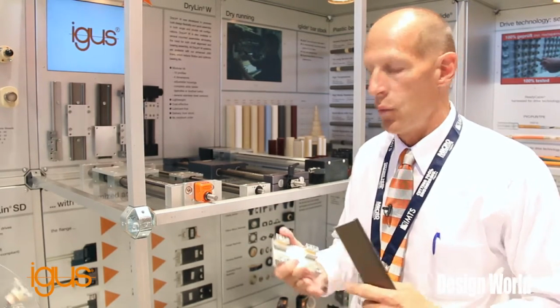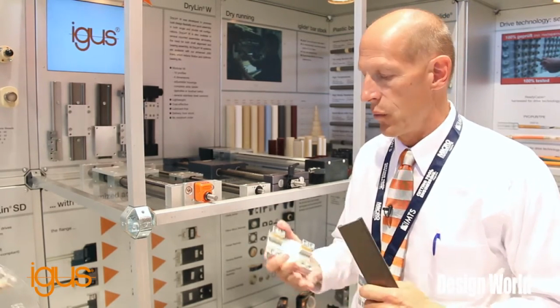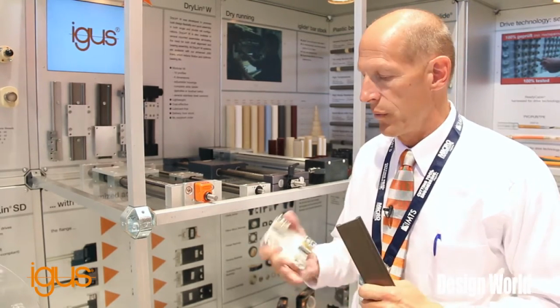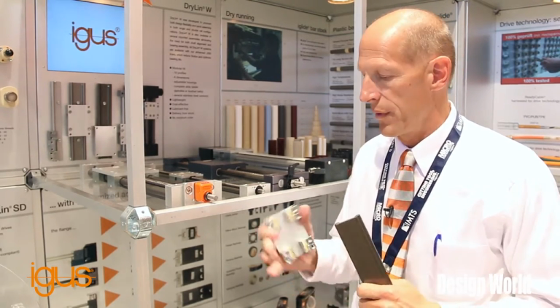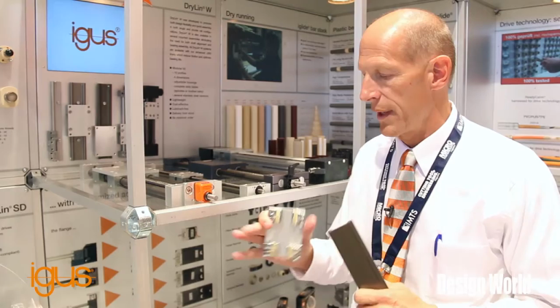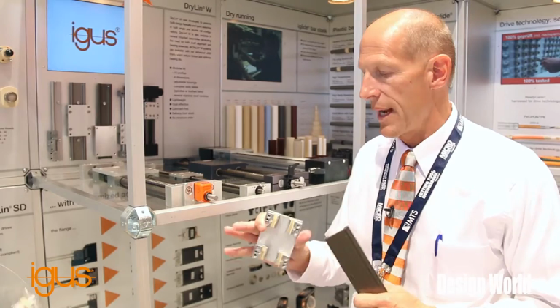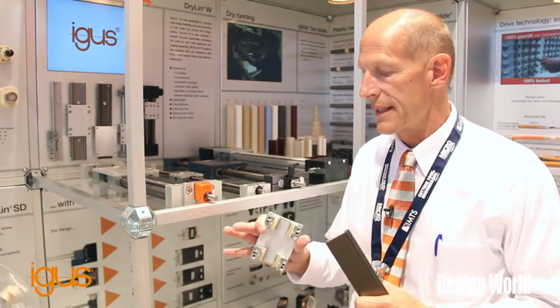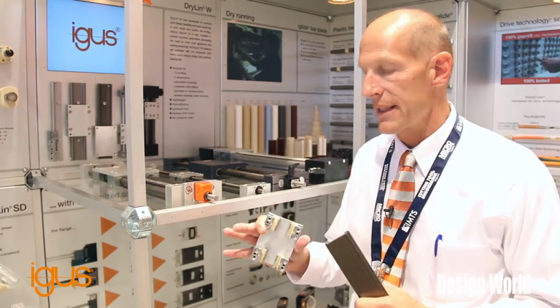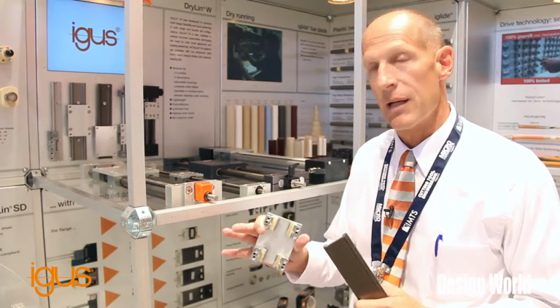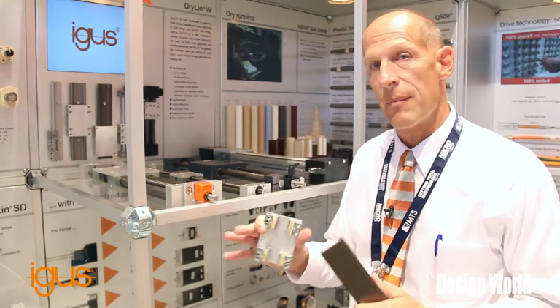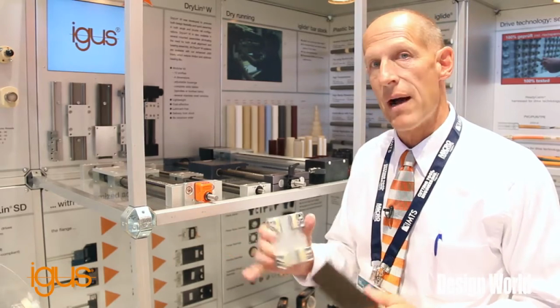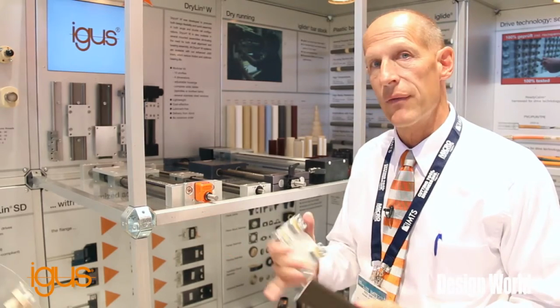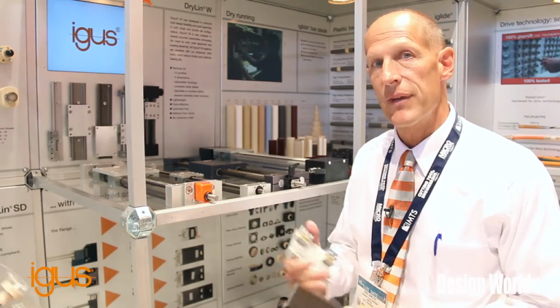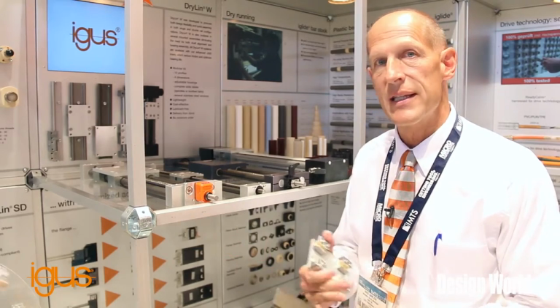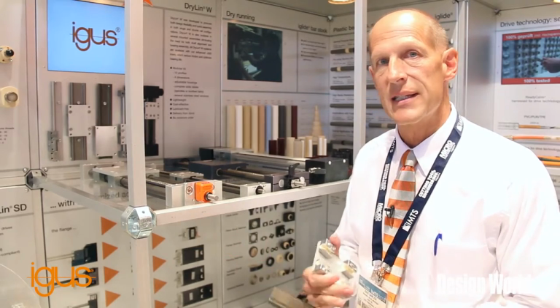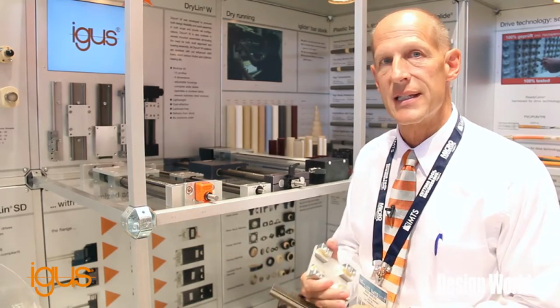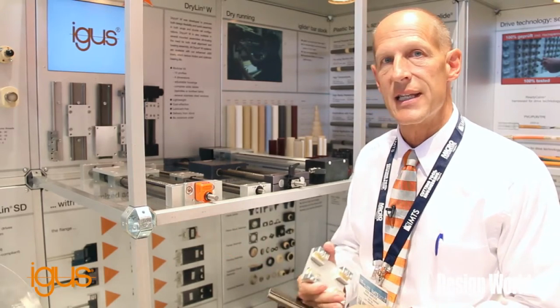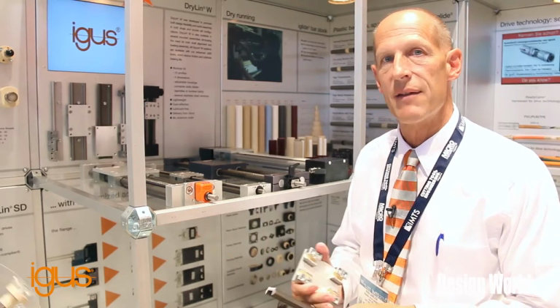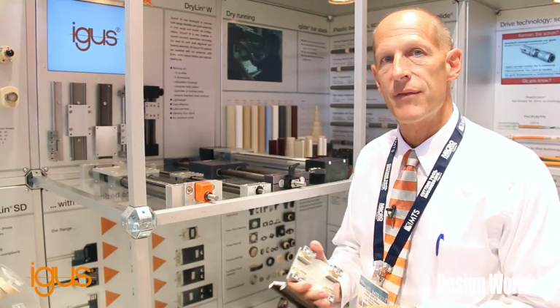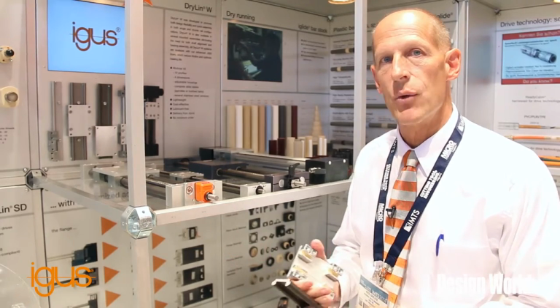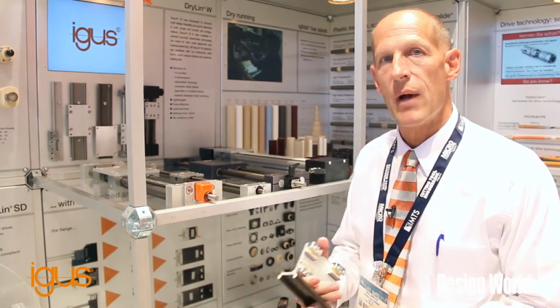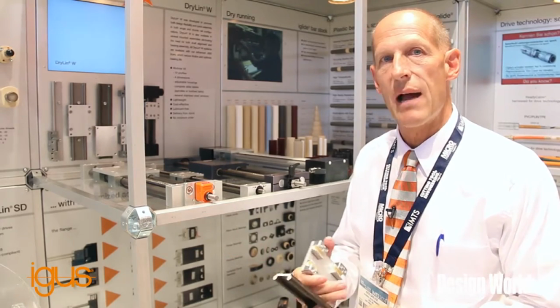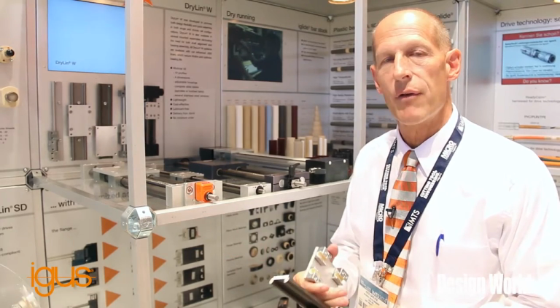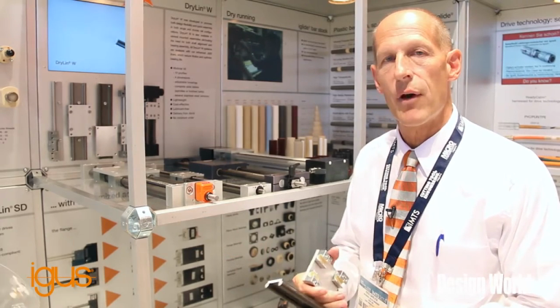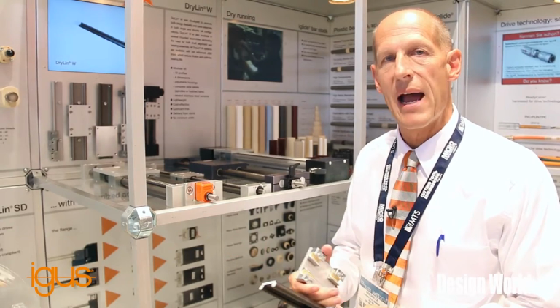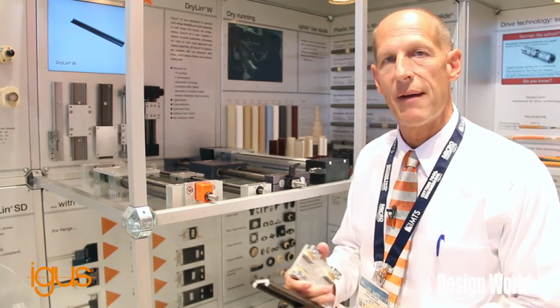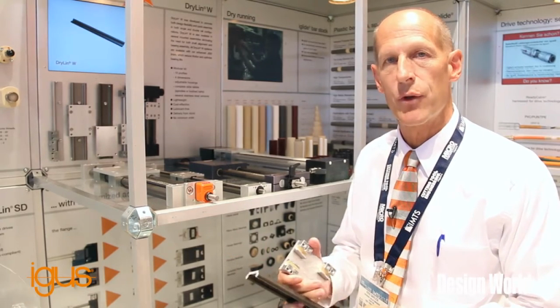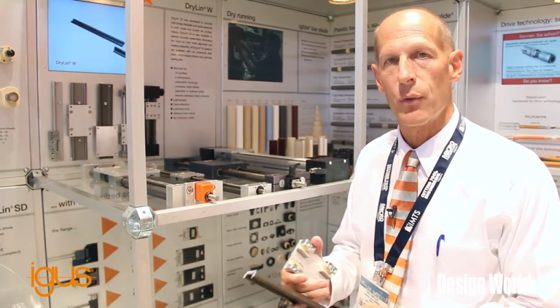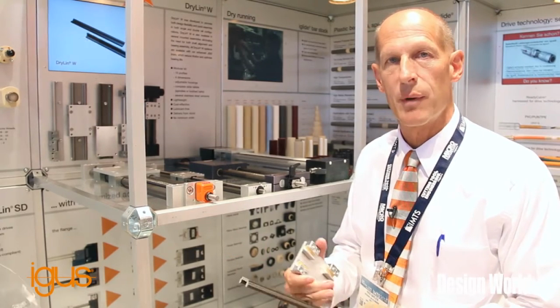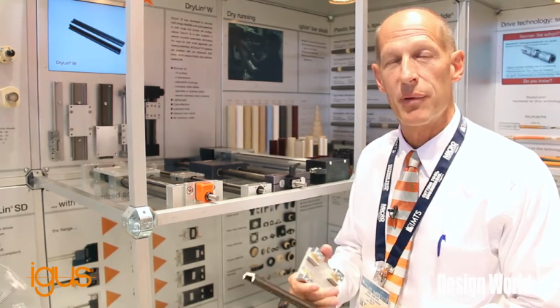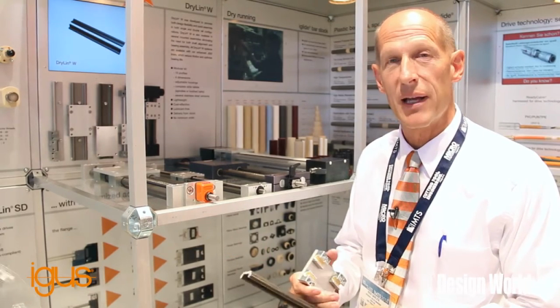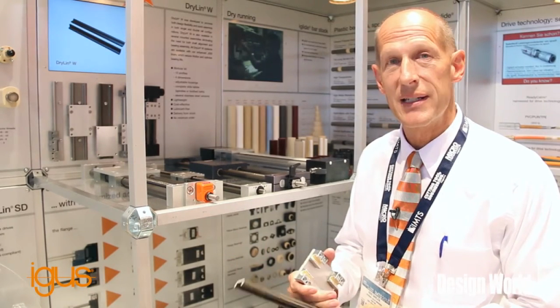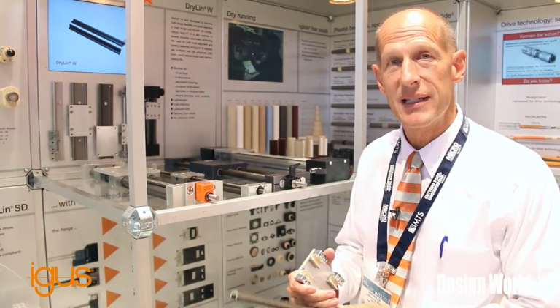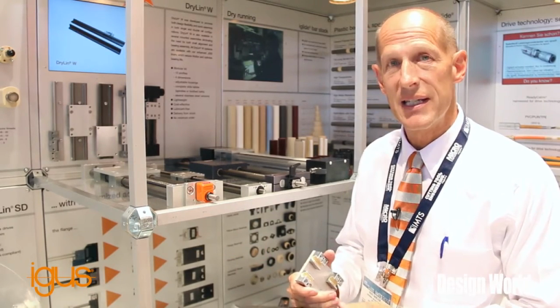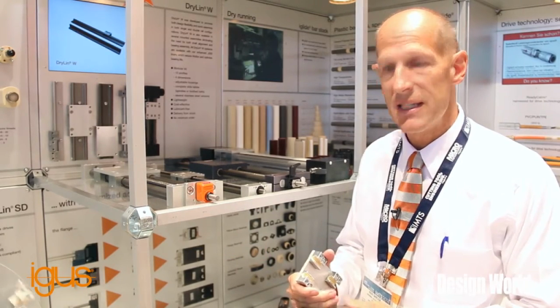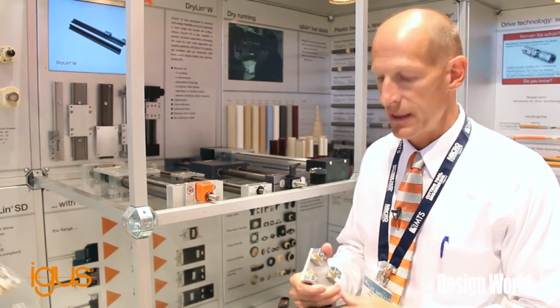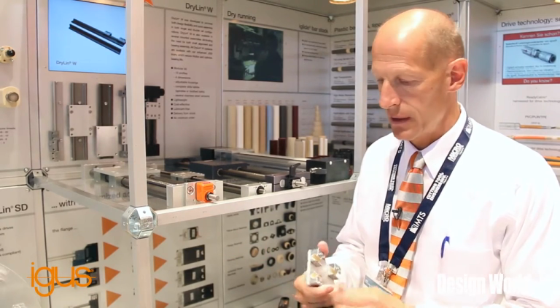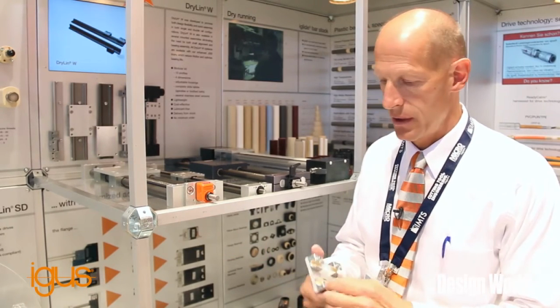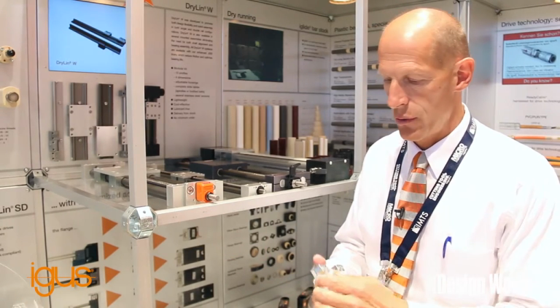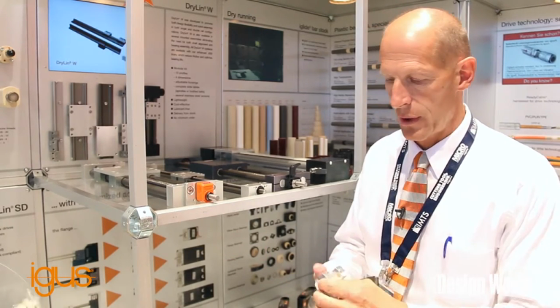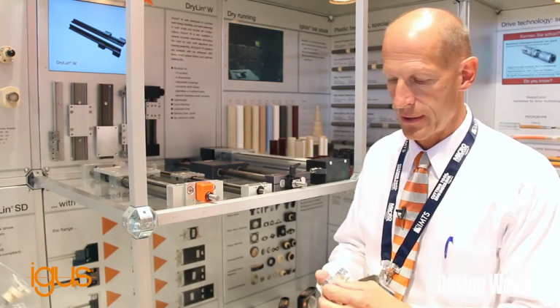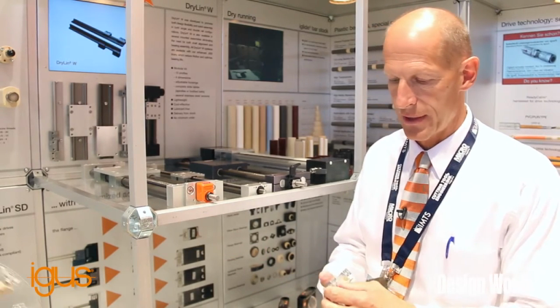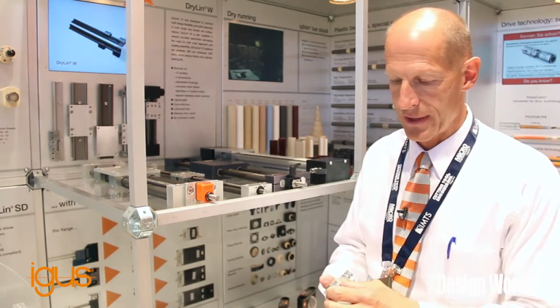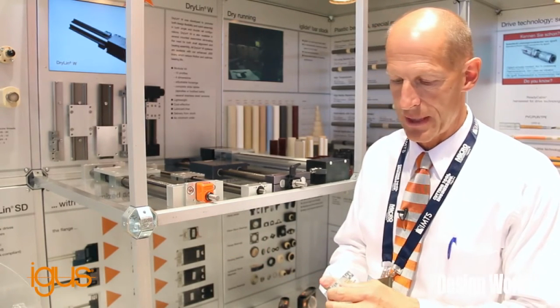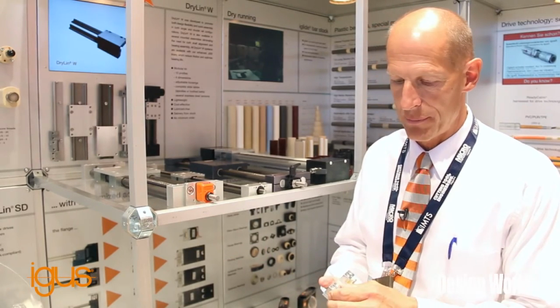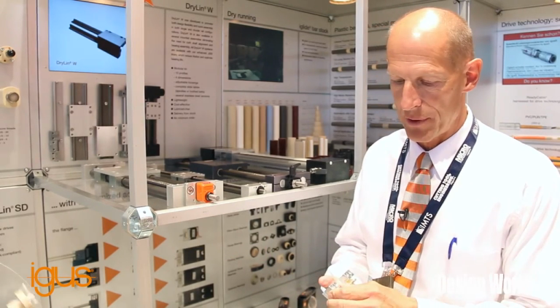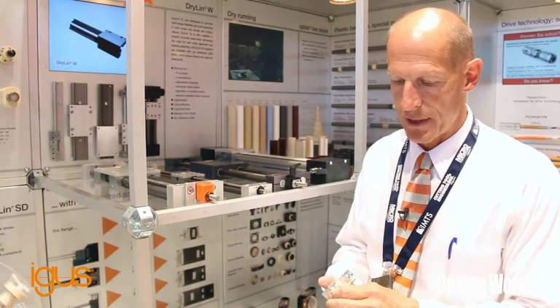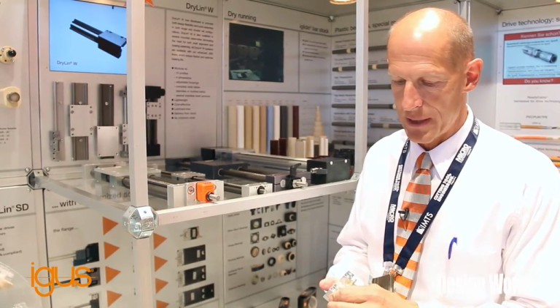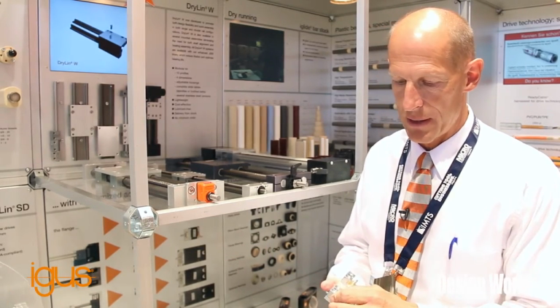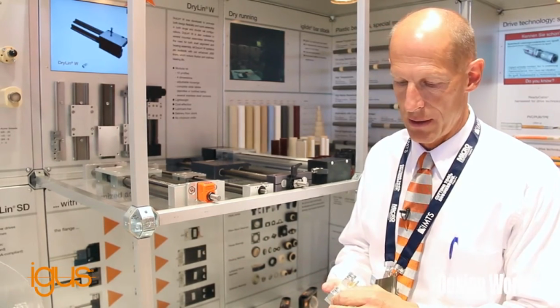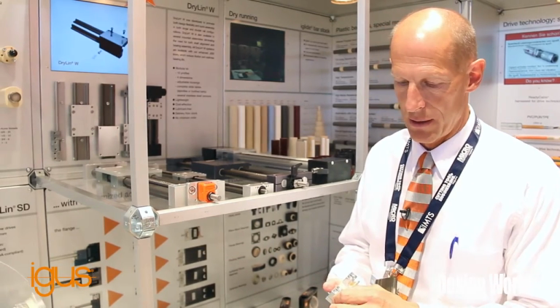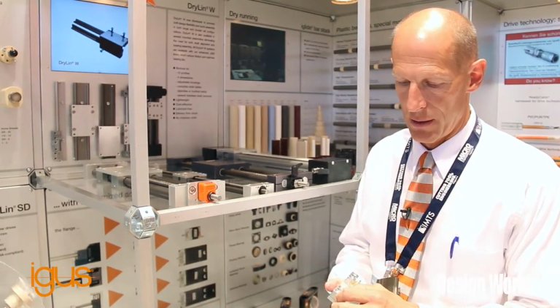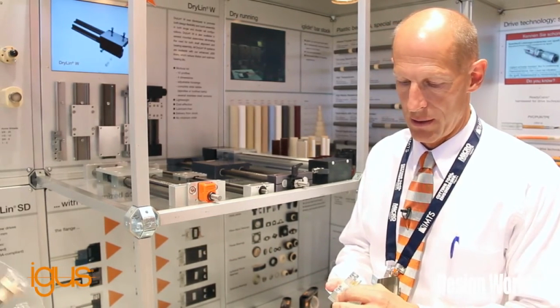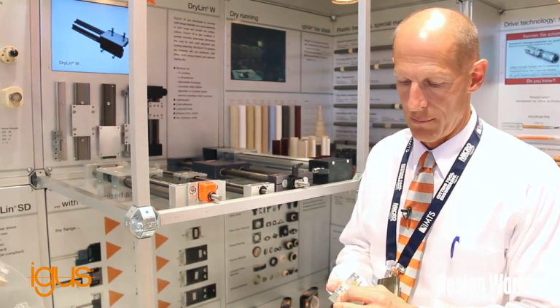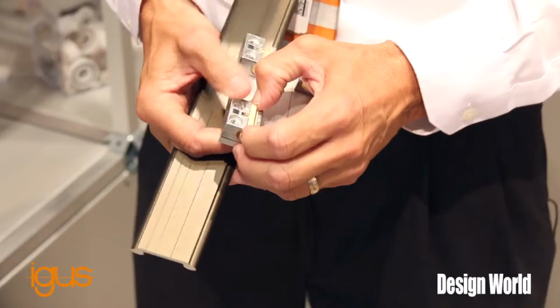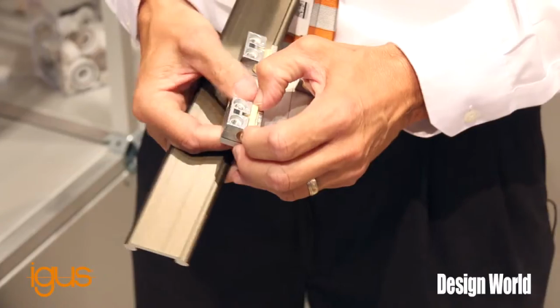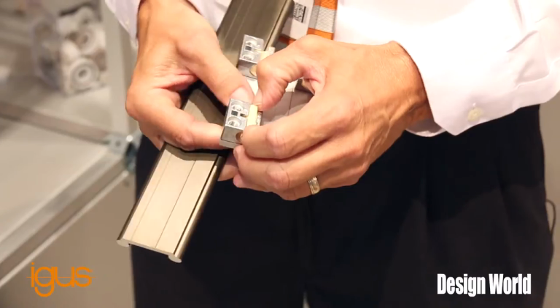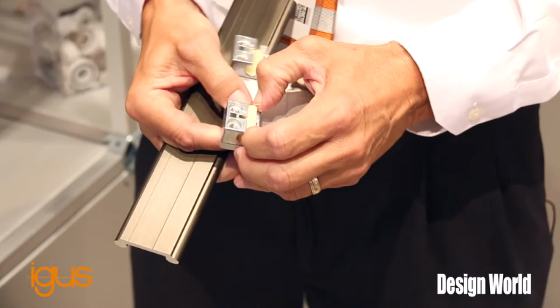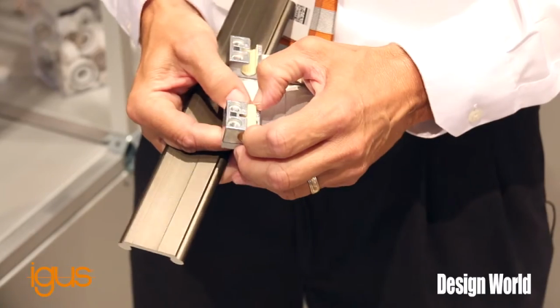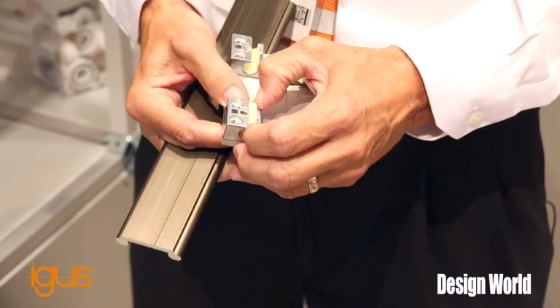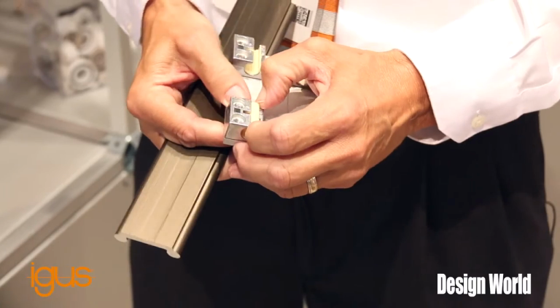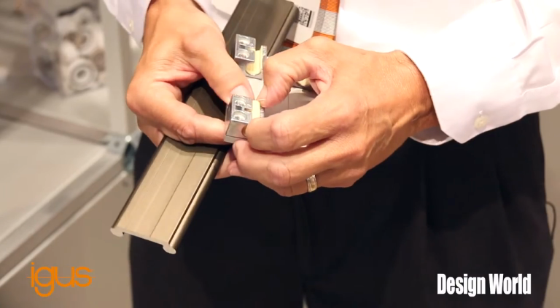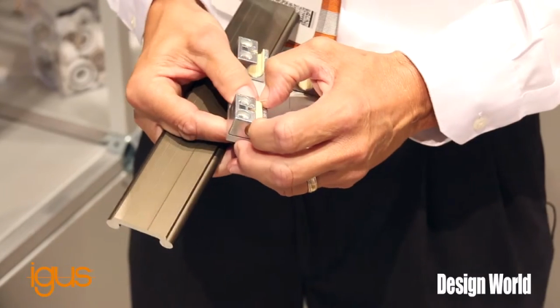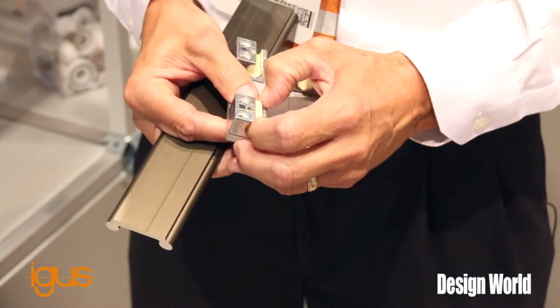The nice thing about these is if you ever have to replace them, you can simply pull the liner out.